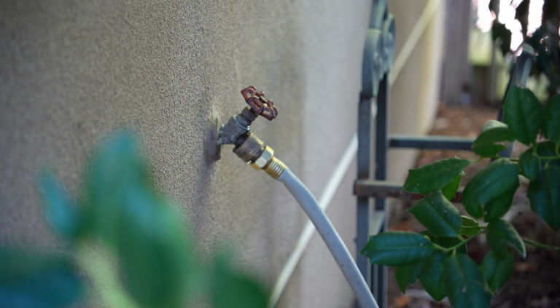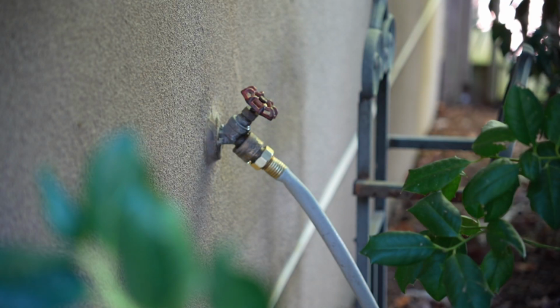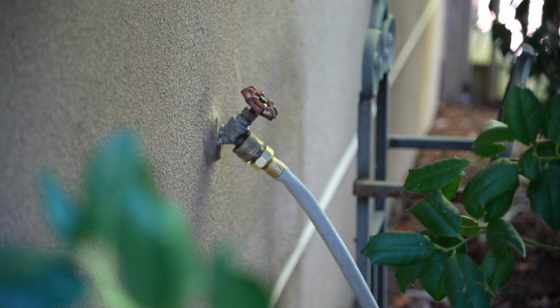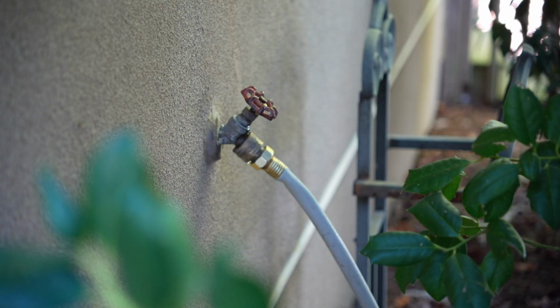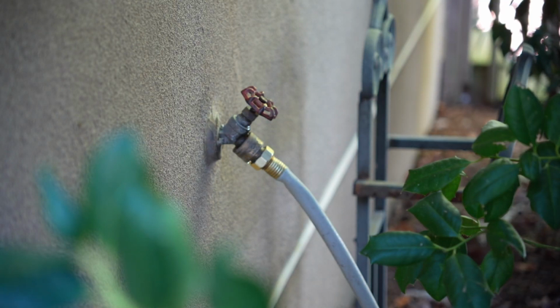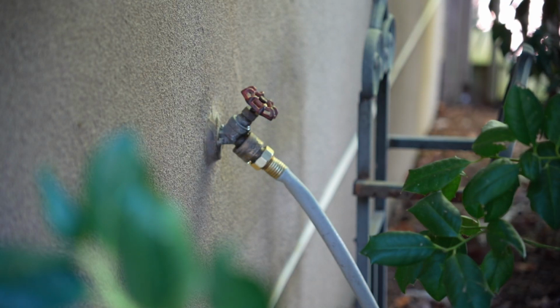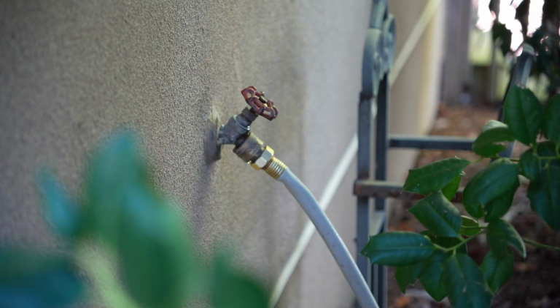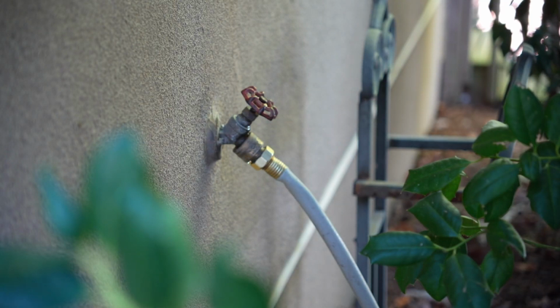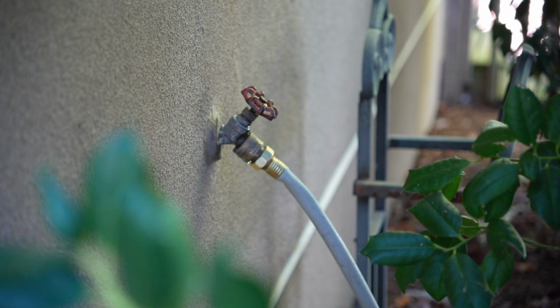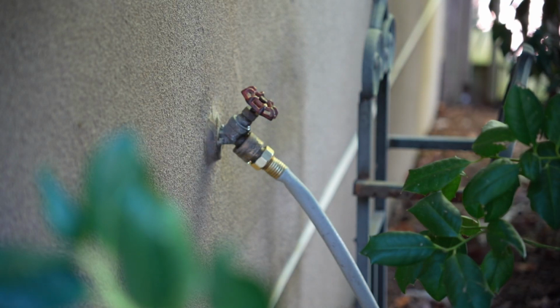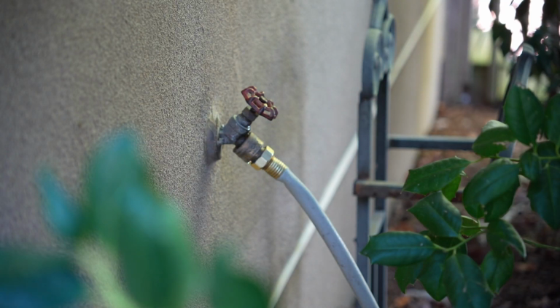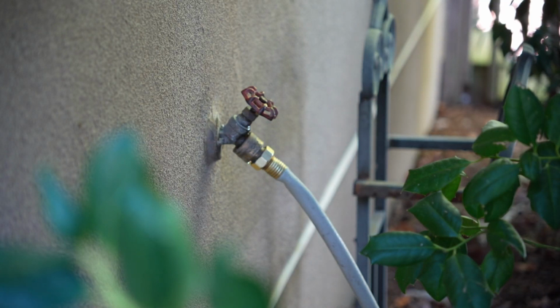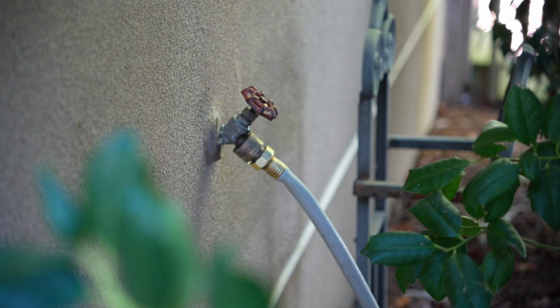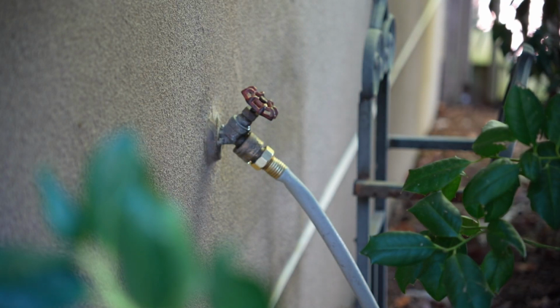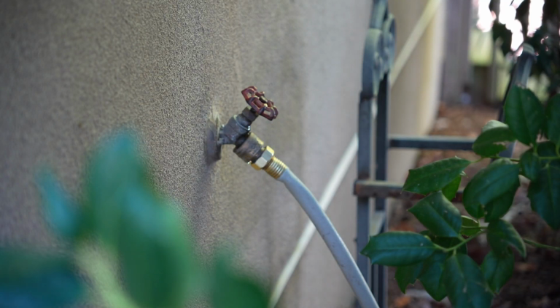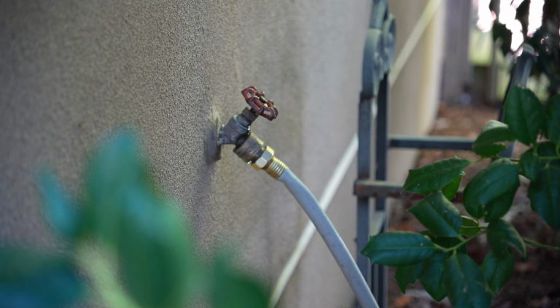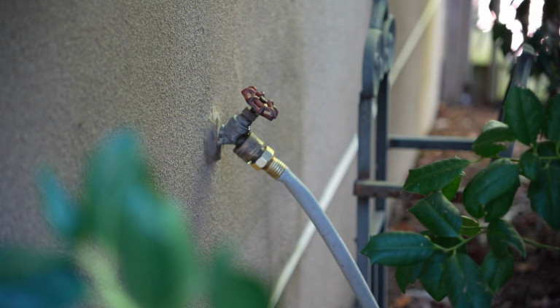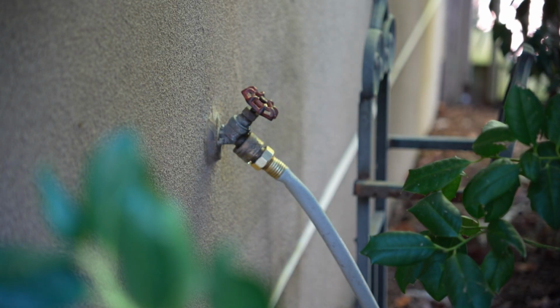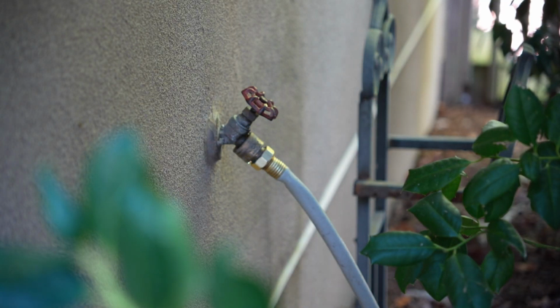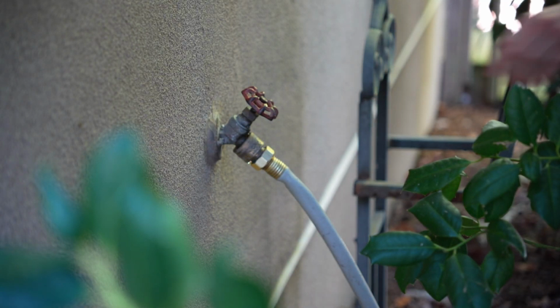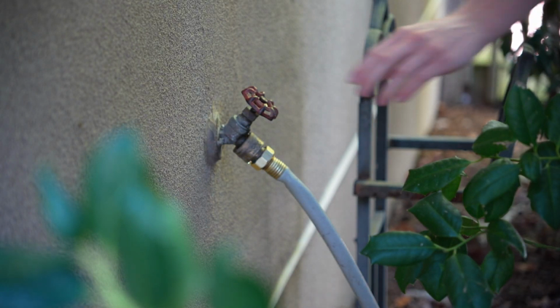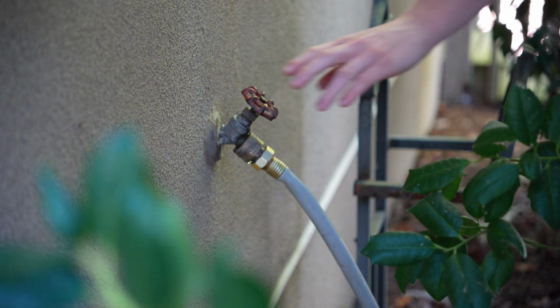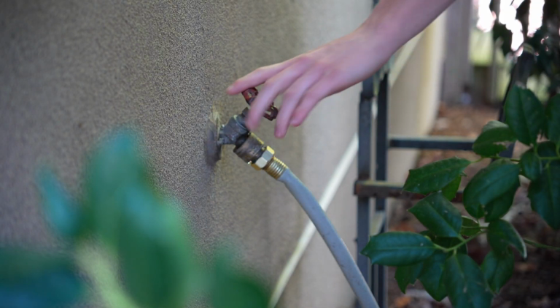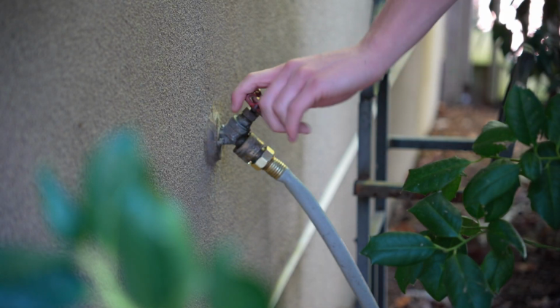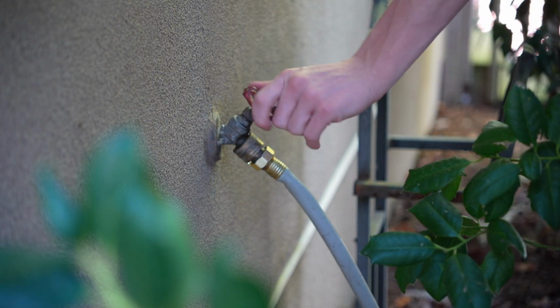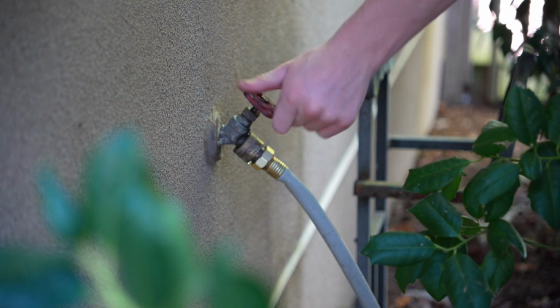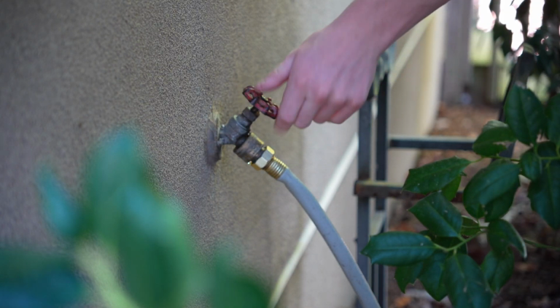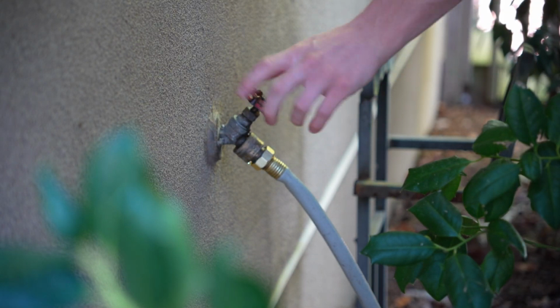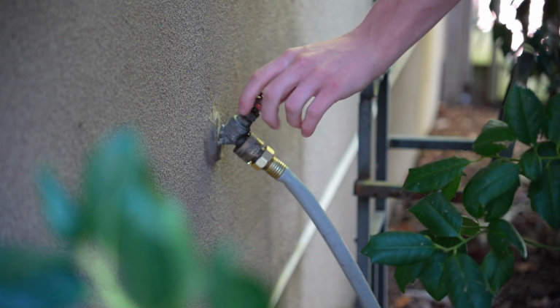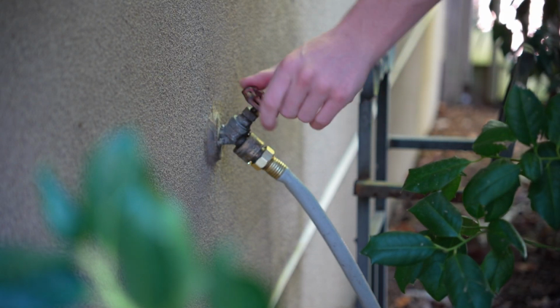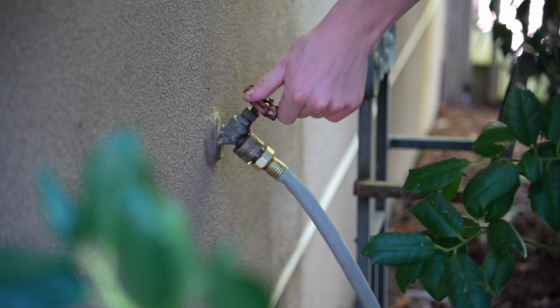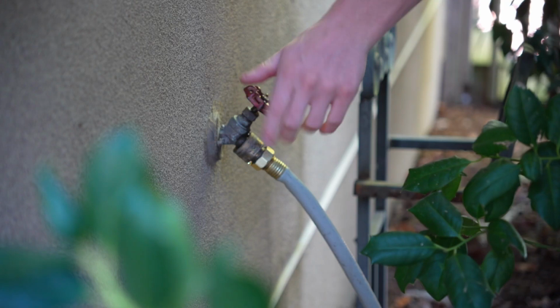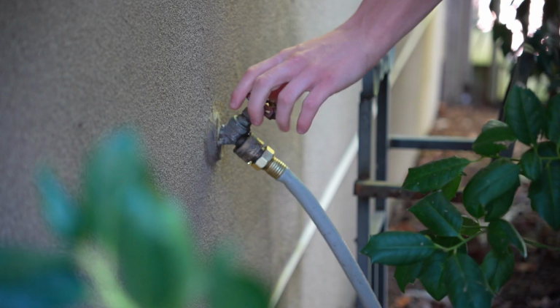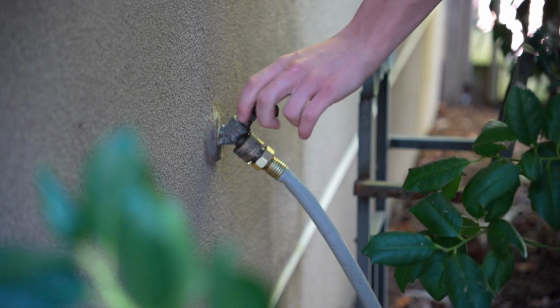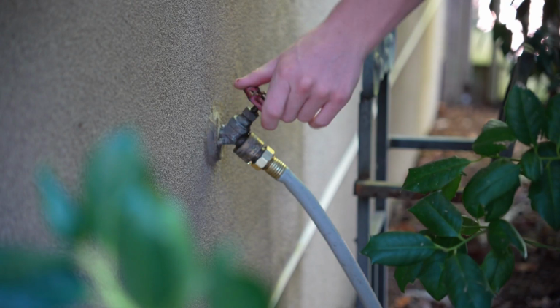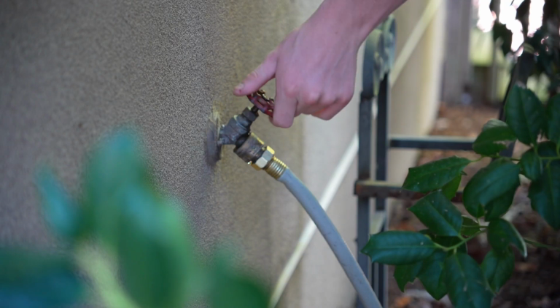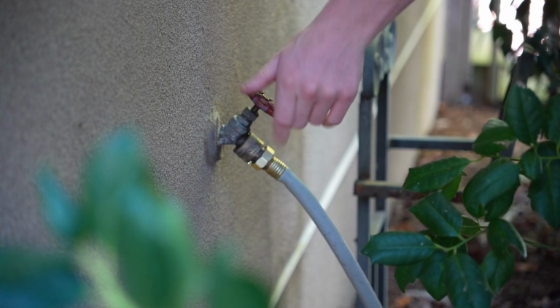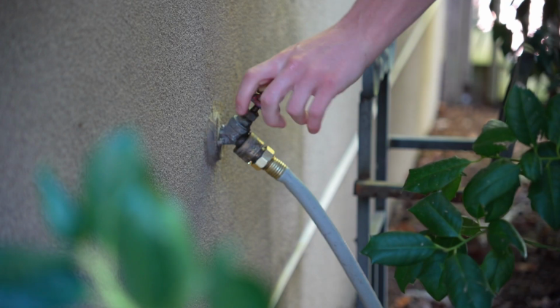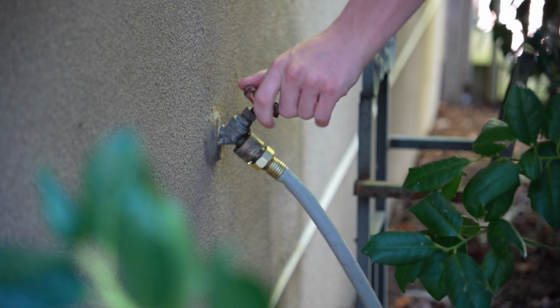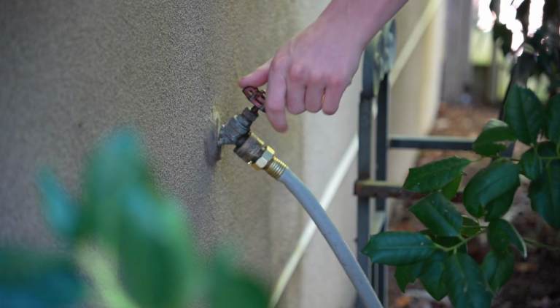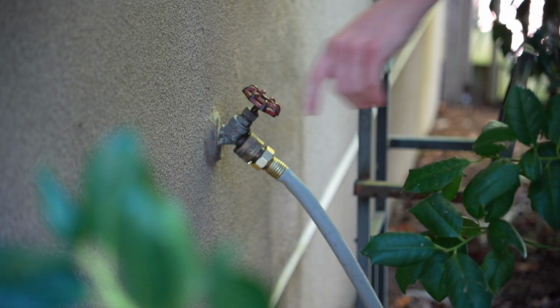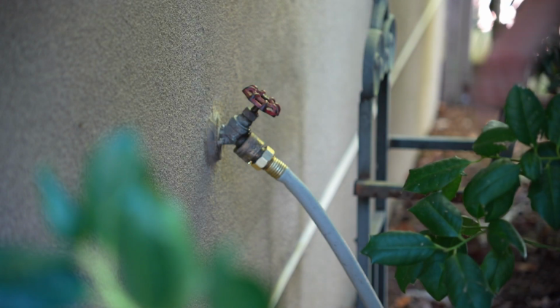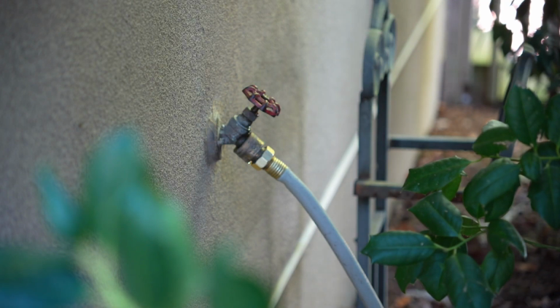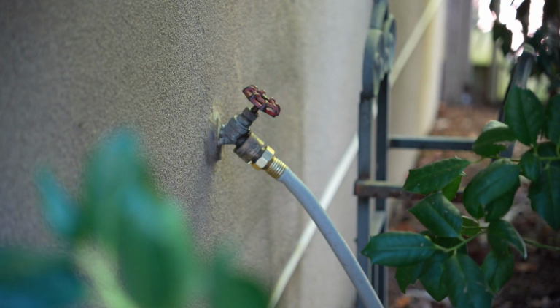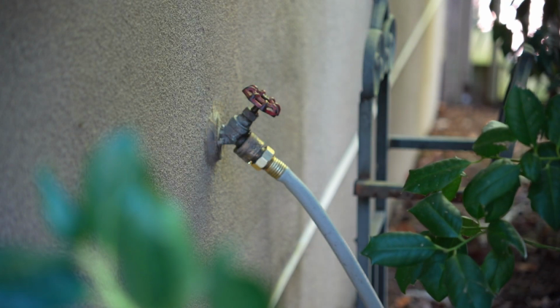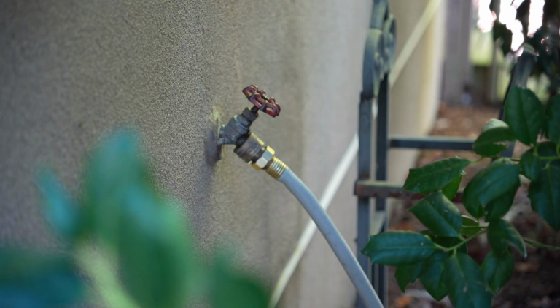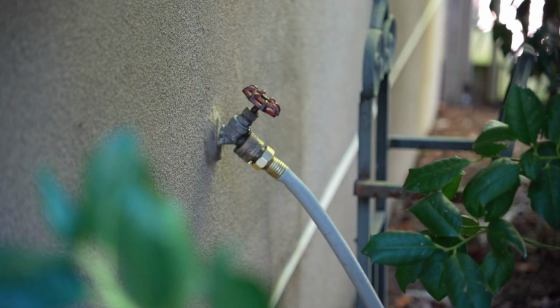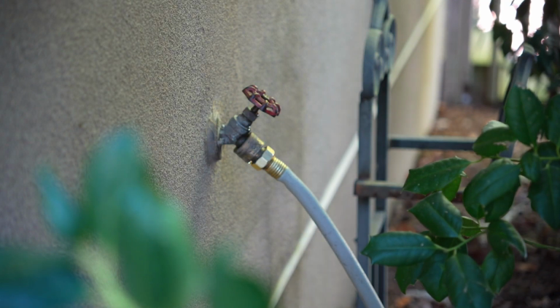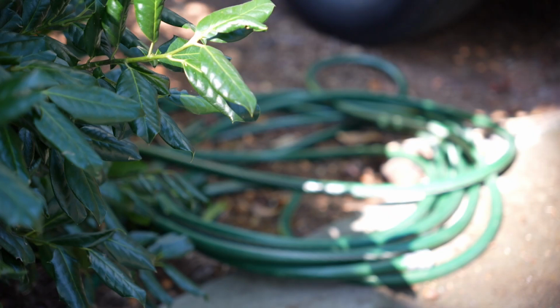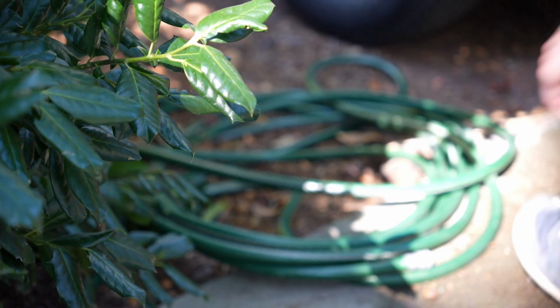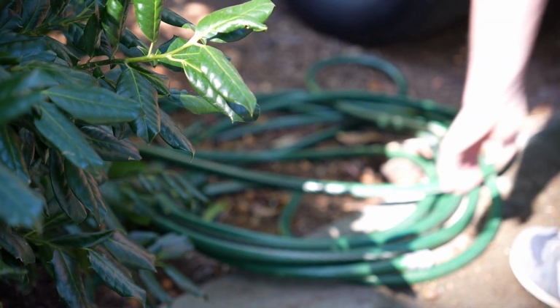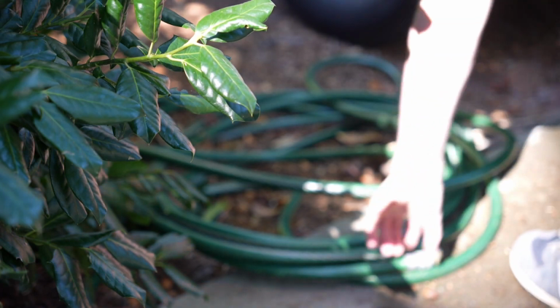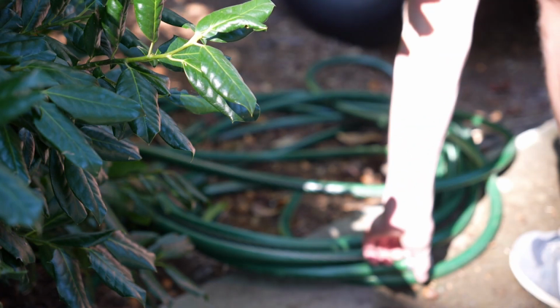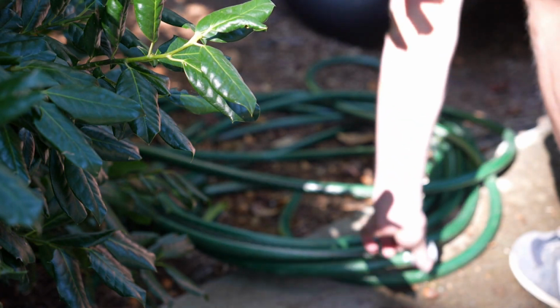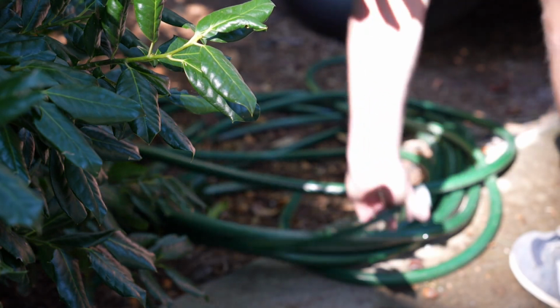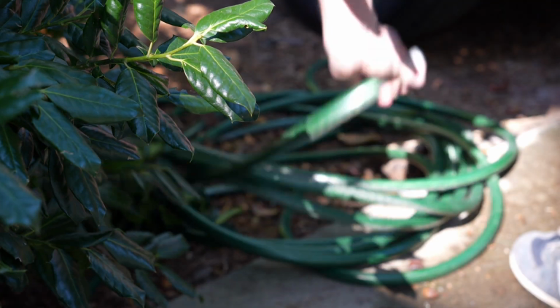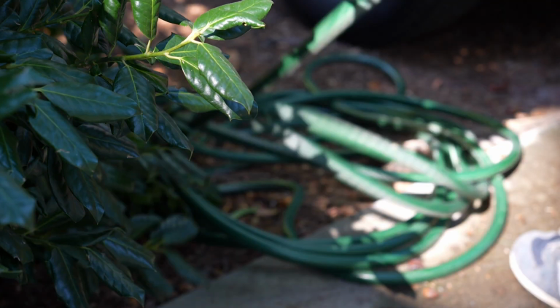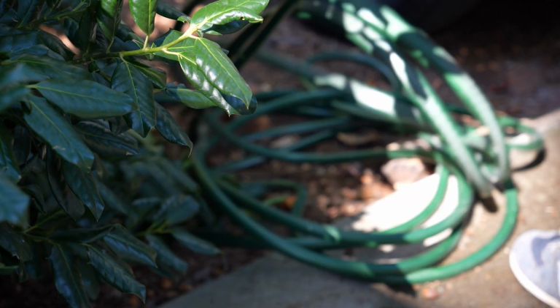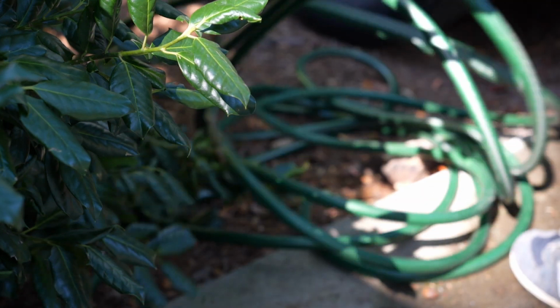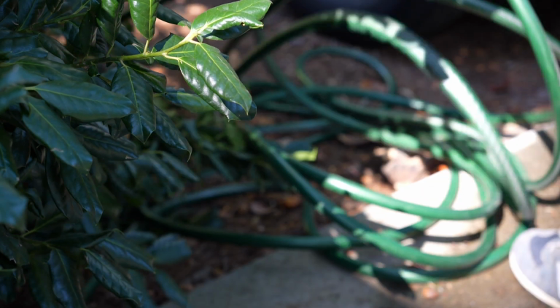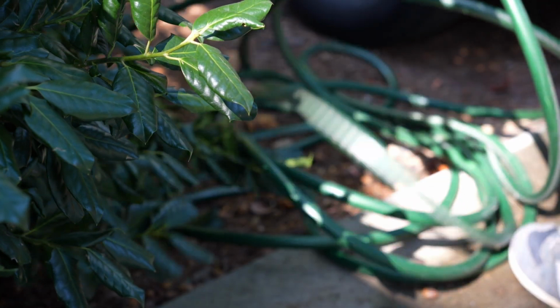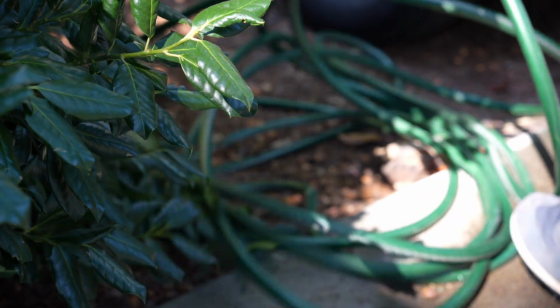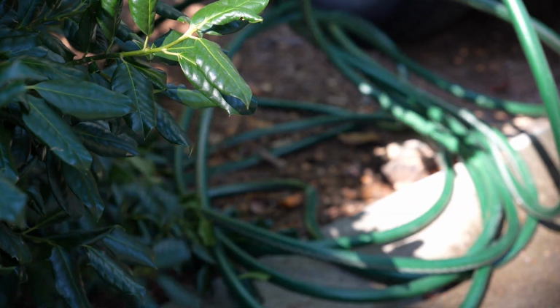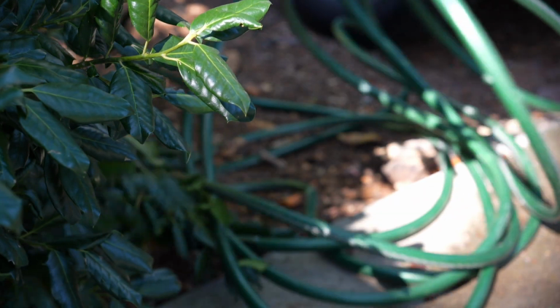Just like in the atmosphere, the first ingredient is water. All you'll need is a simple garden hose connection to supply our guns with this ingredient.